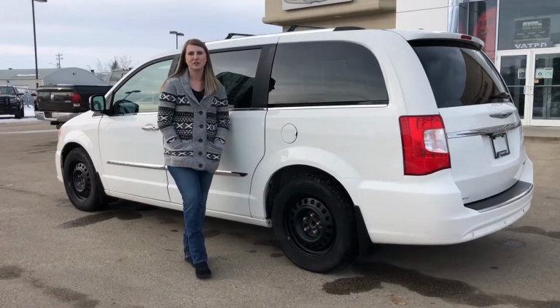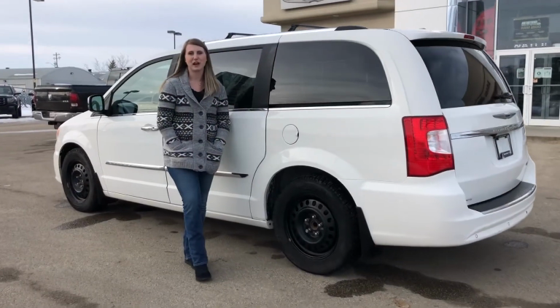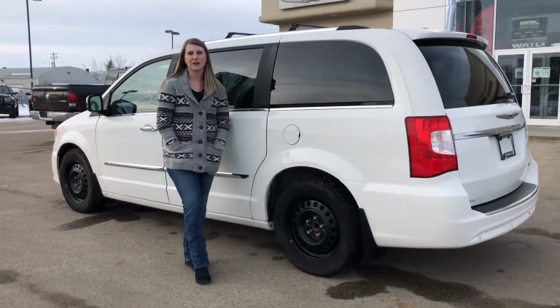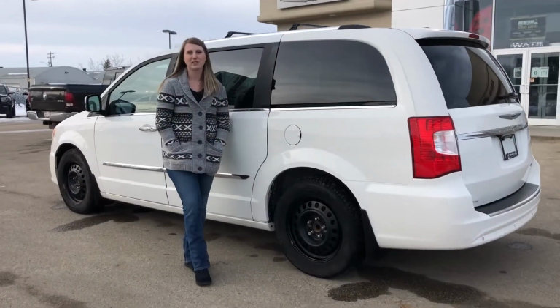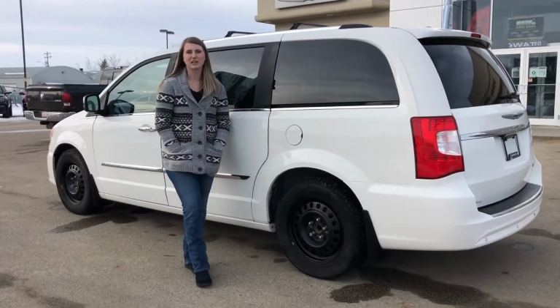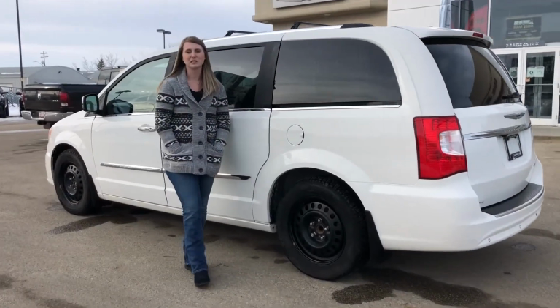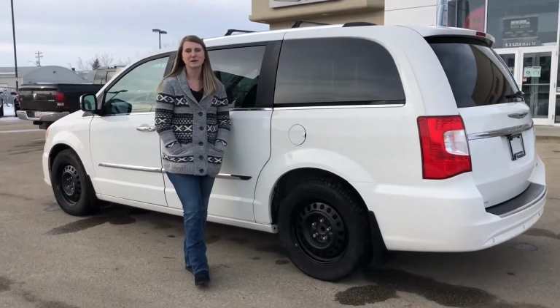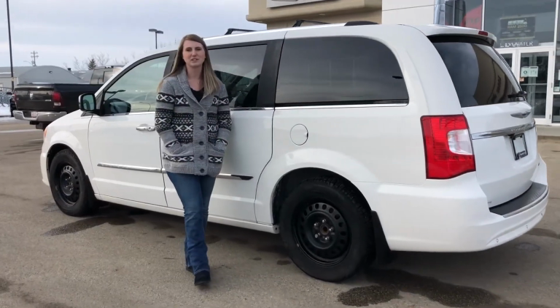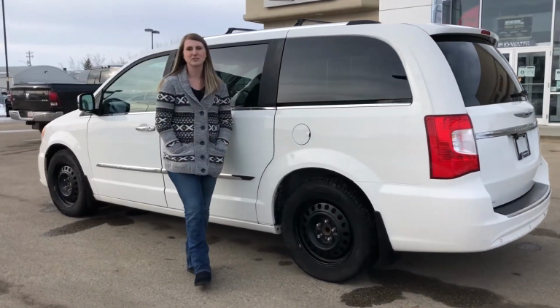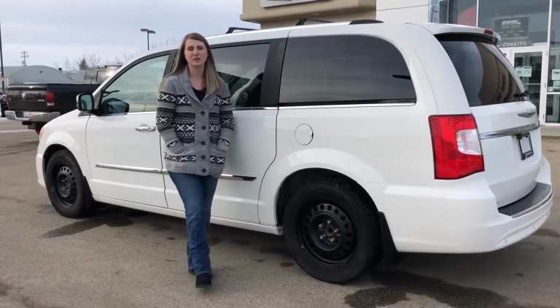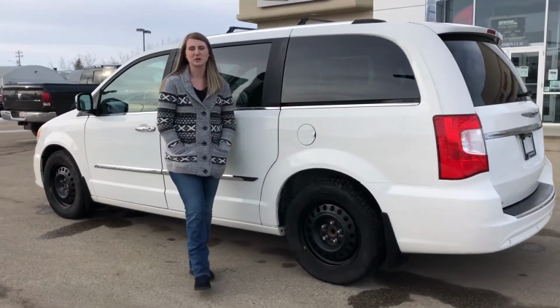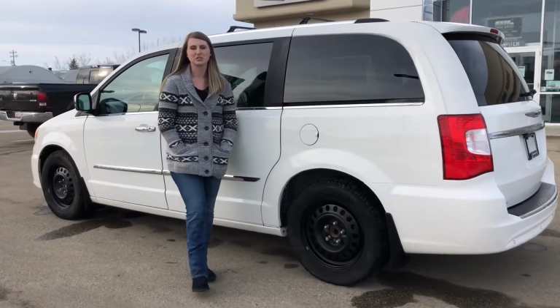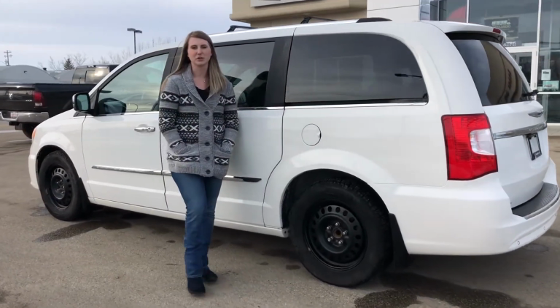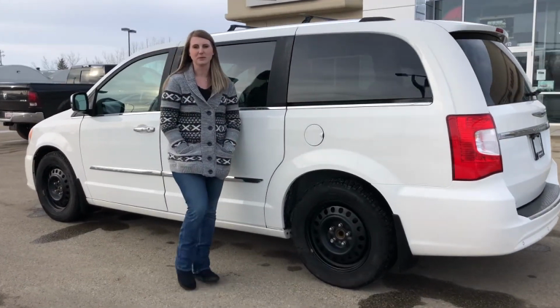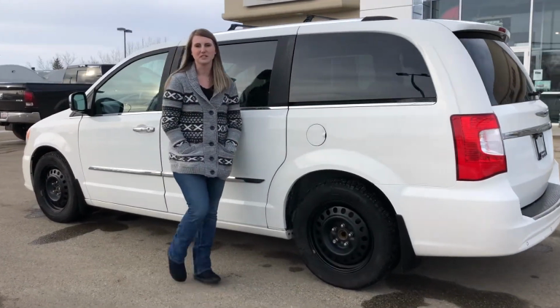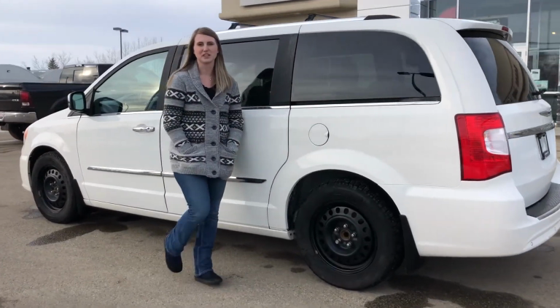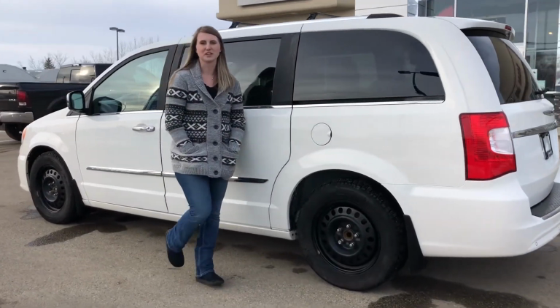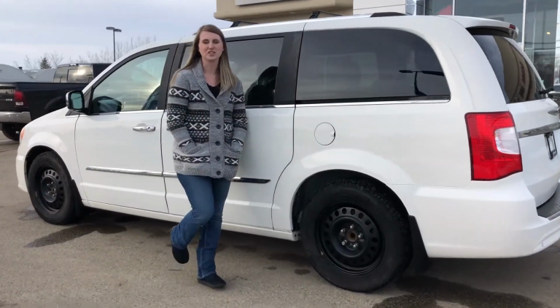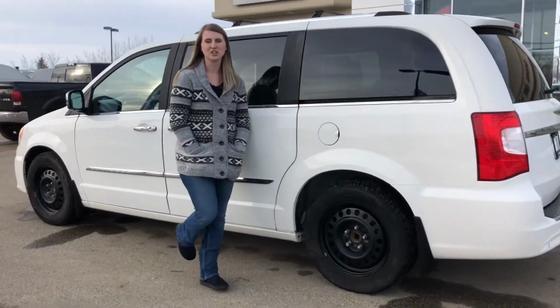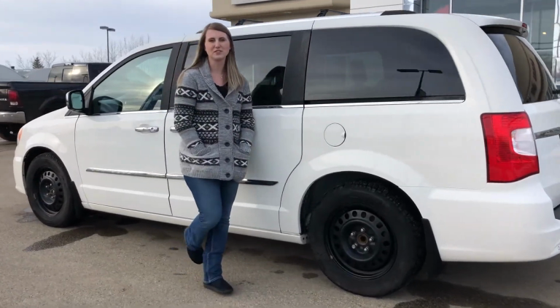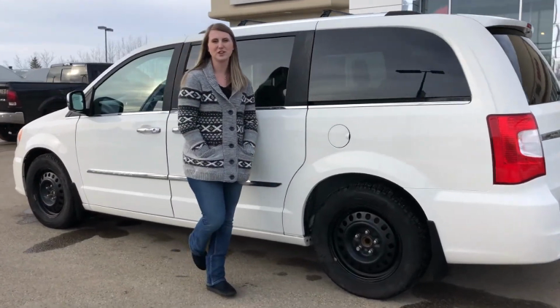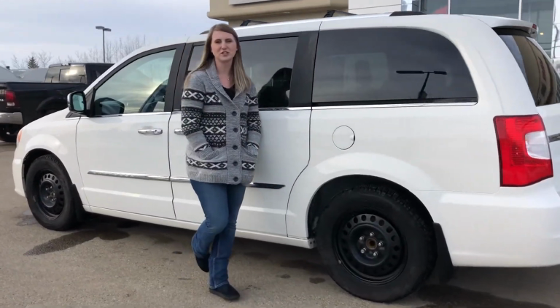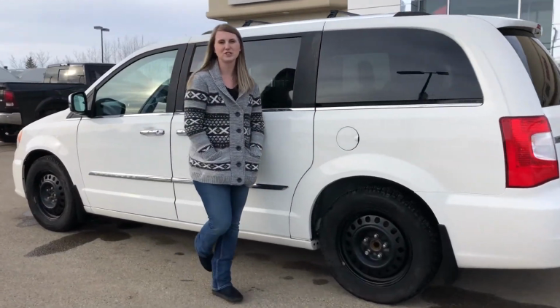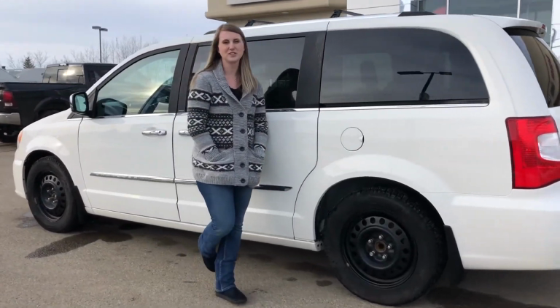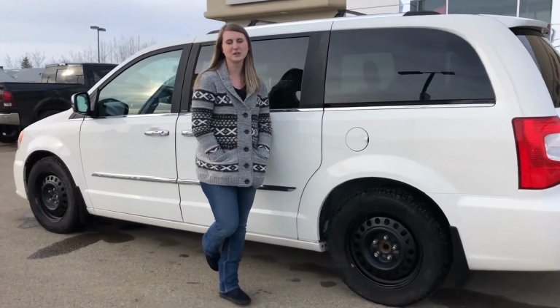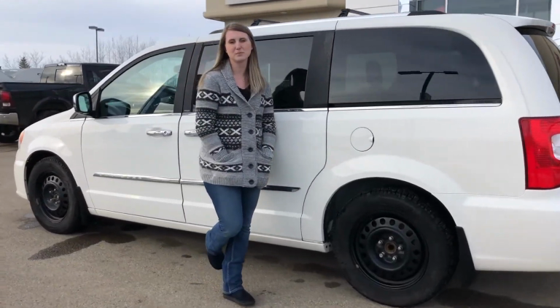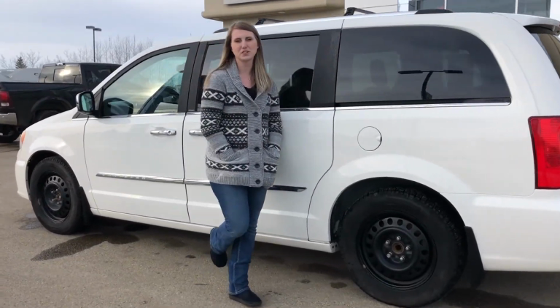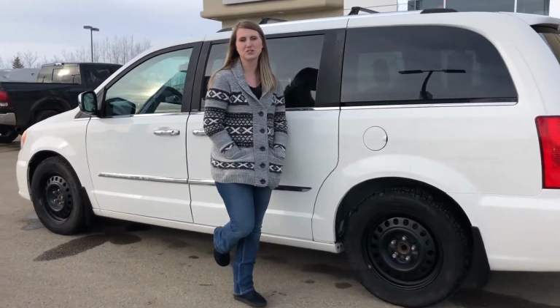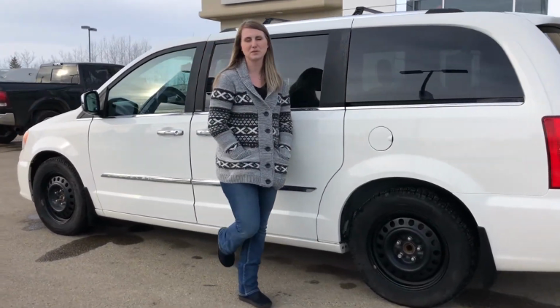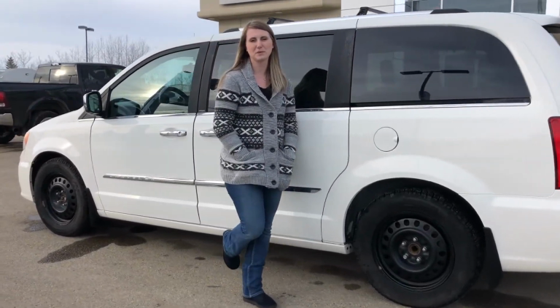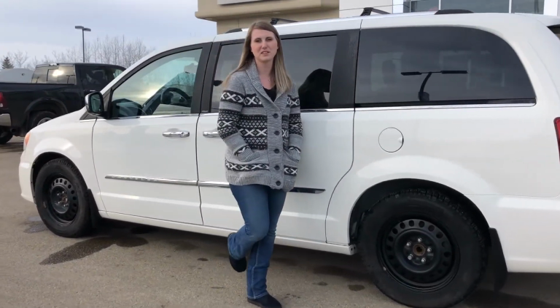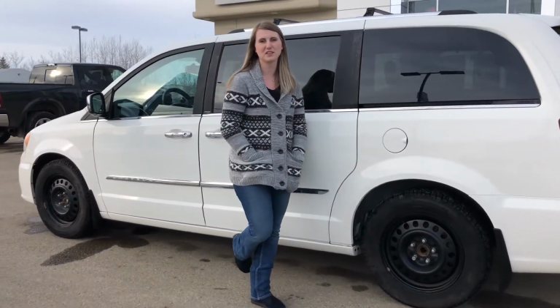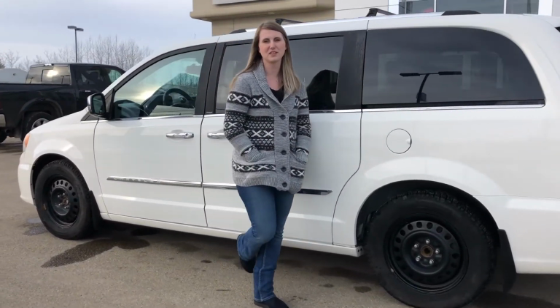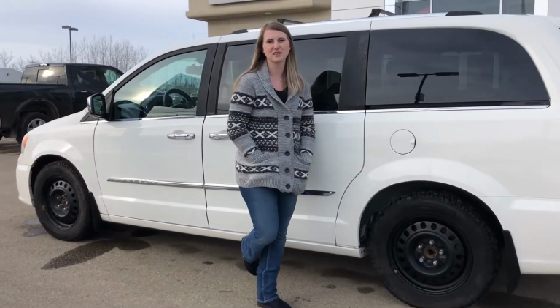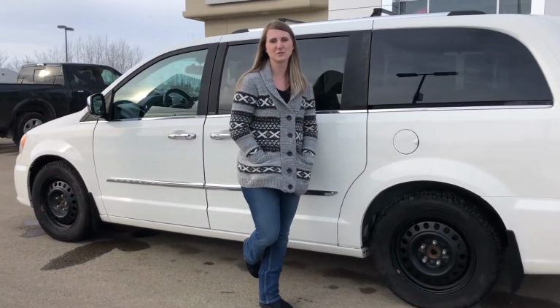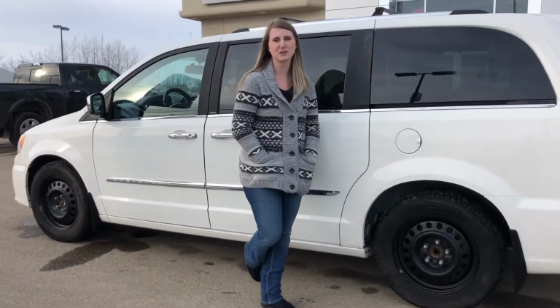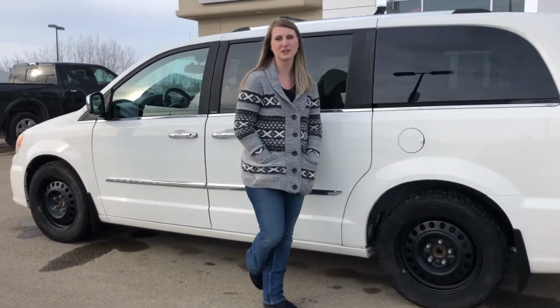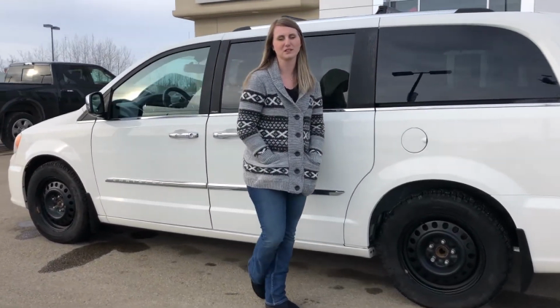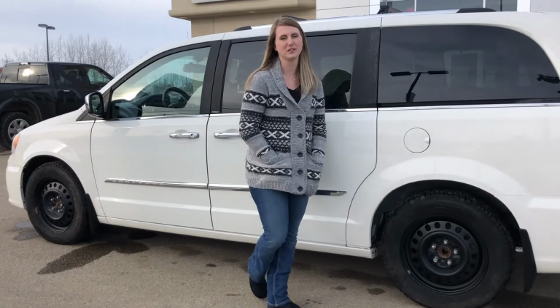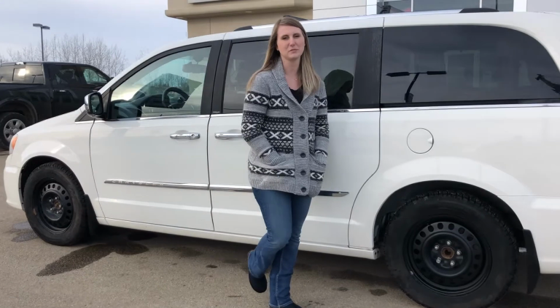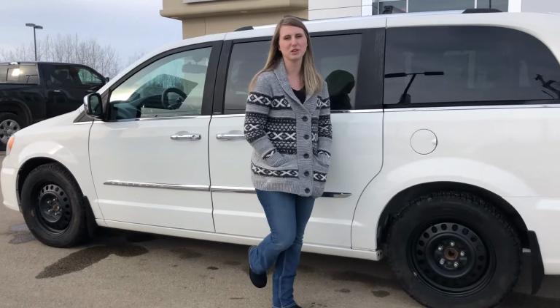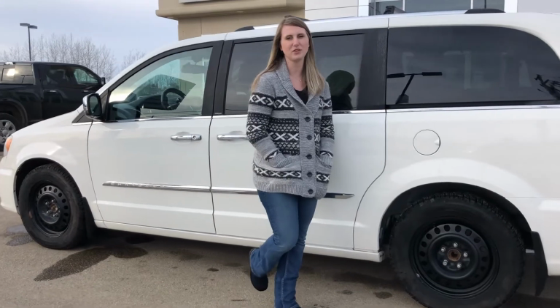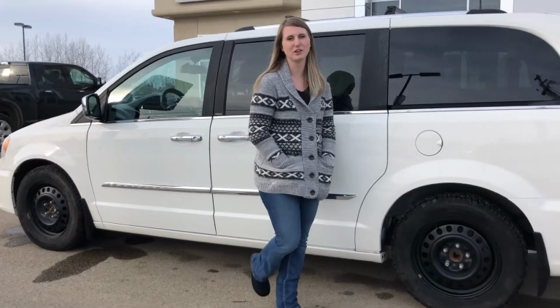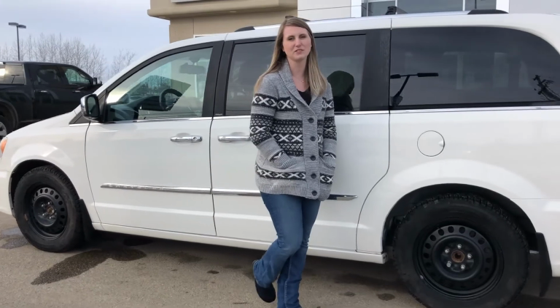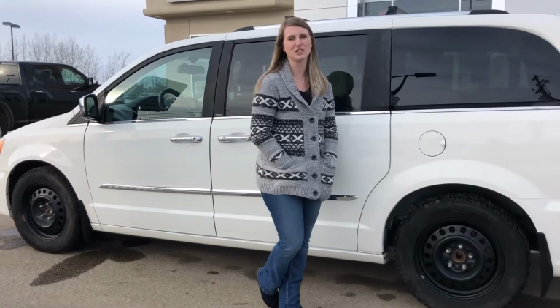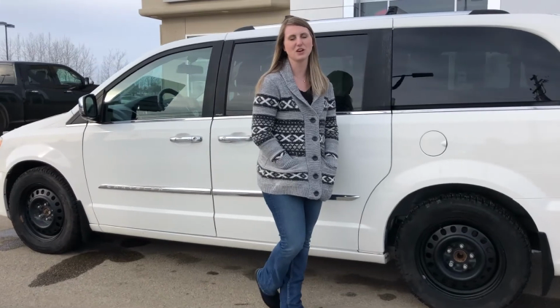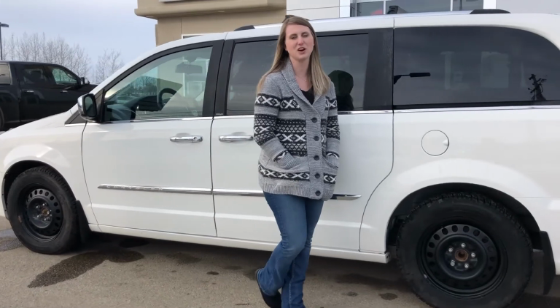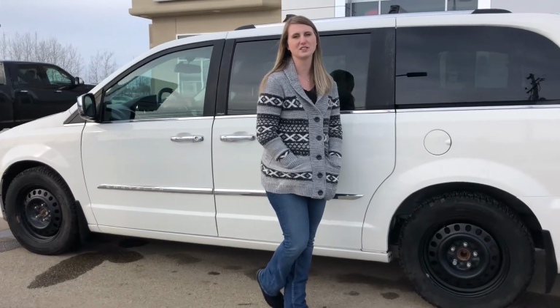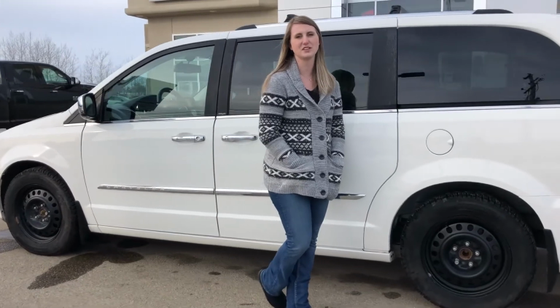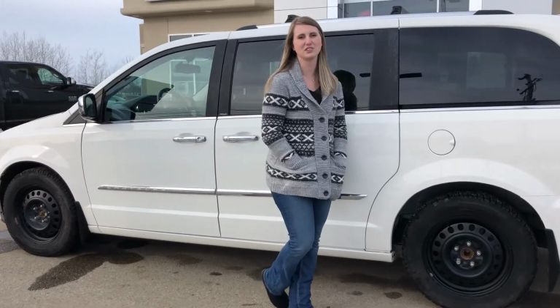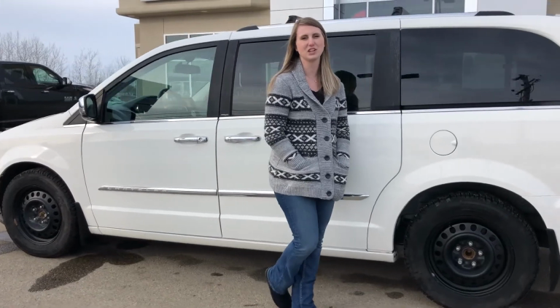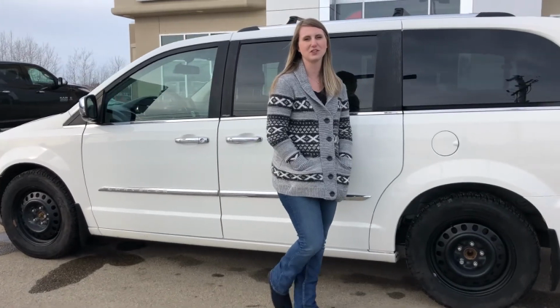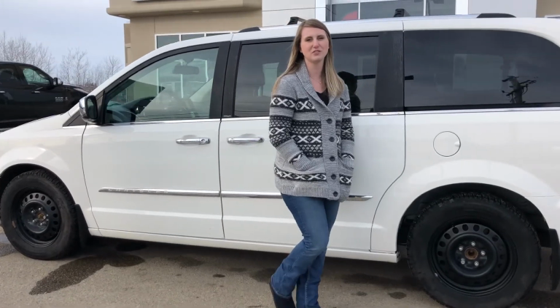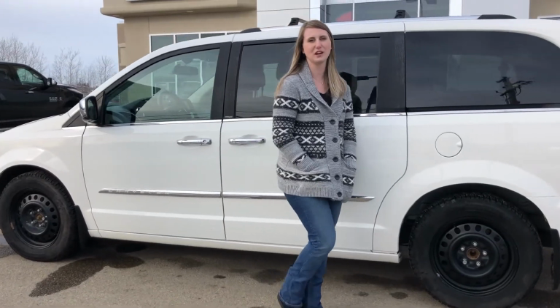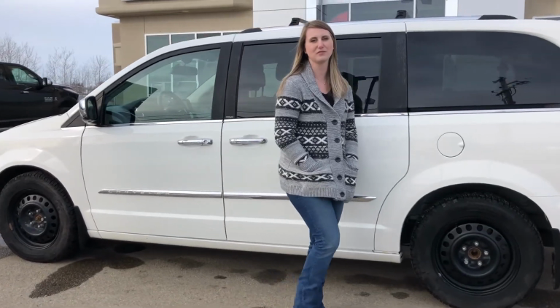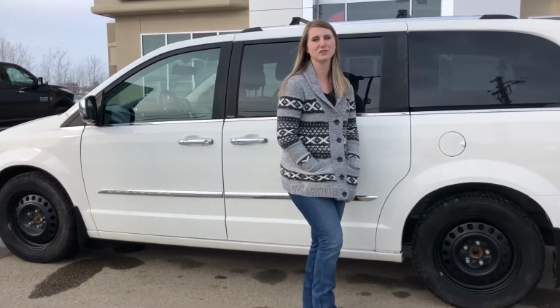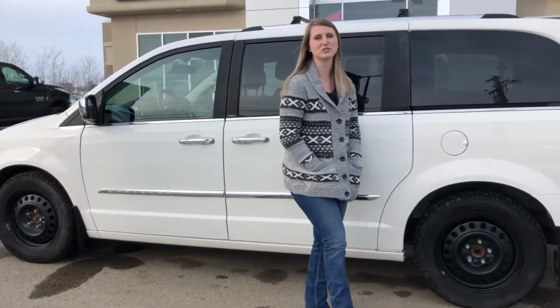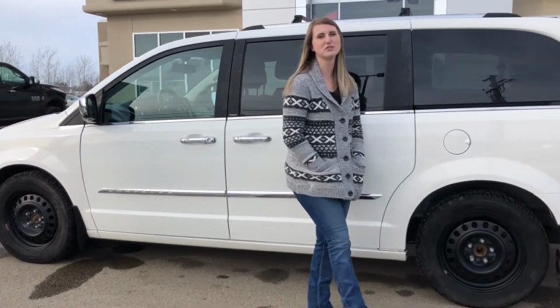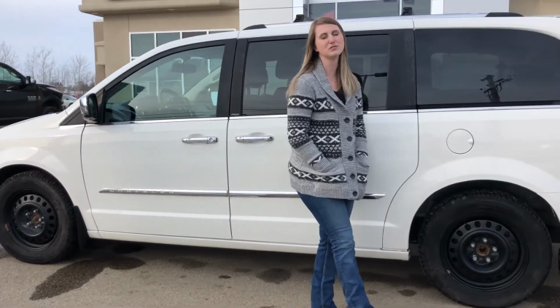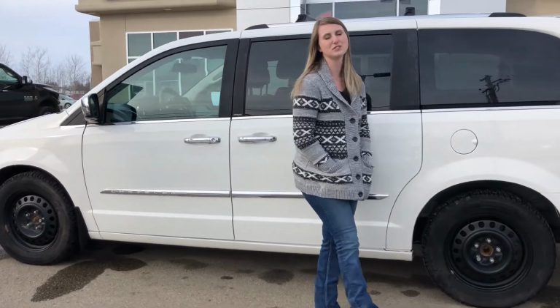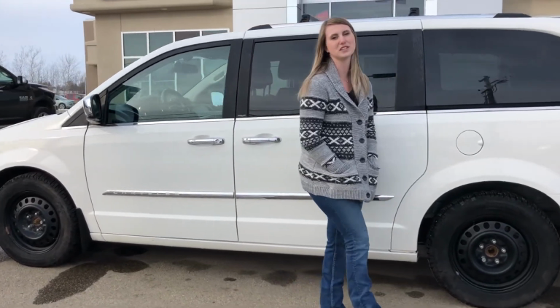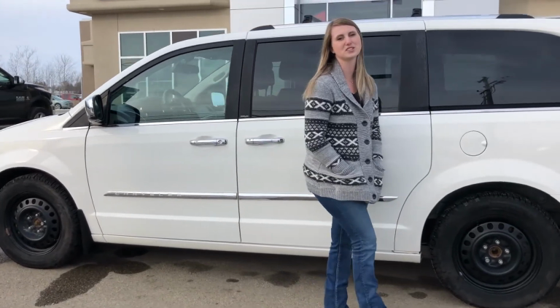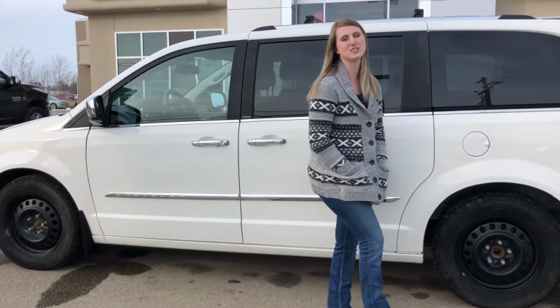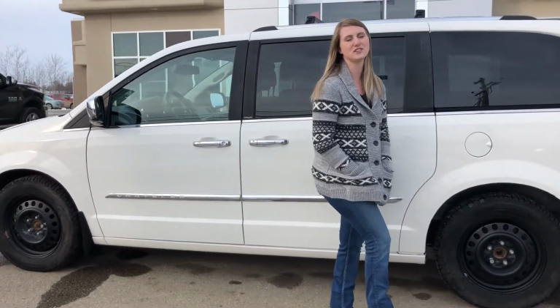All of our used vehicles here go through a full AMVIC inspection from our journeyman technician. If you're interested in pictures and pricing of this one, click the link below or give us a call at 780-942-3629.